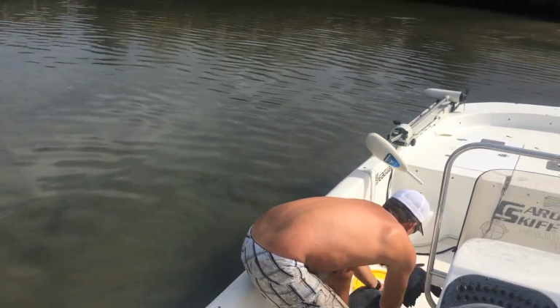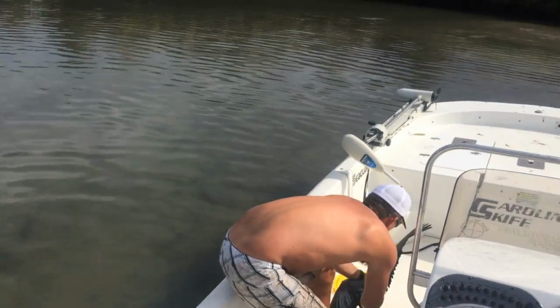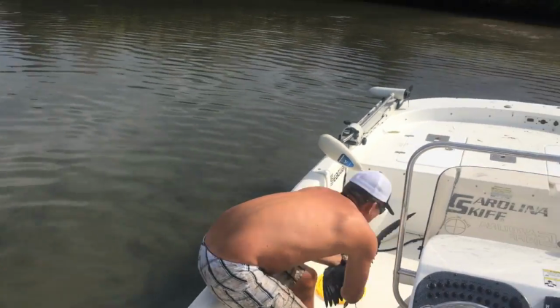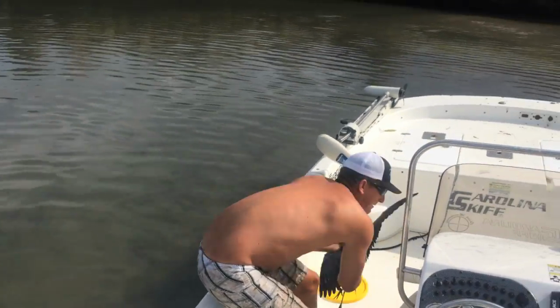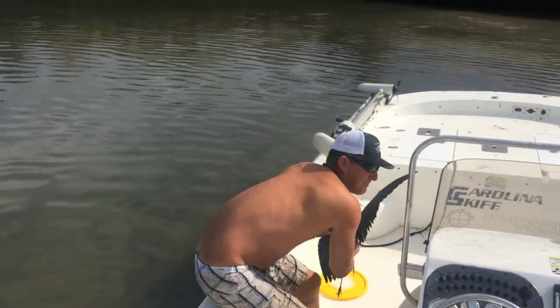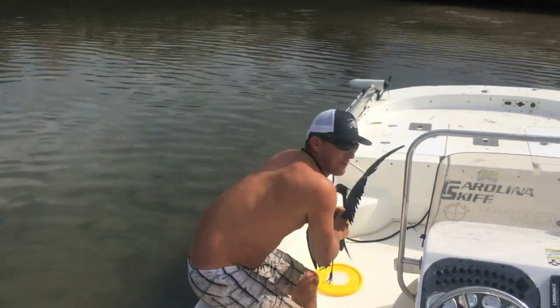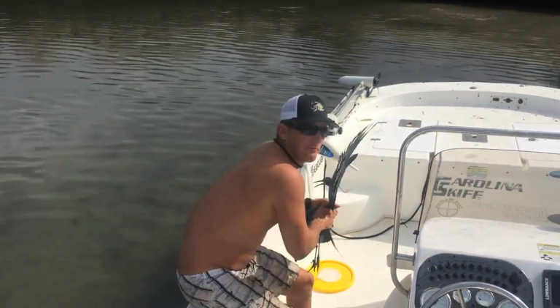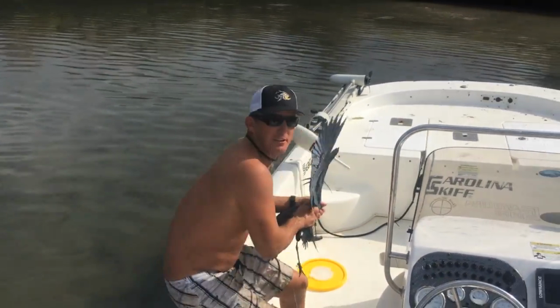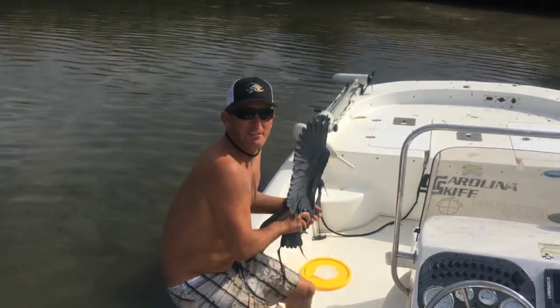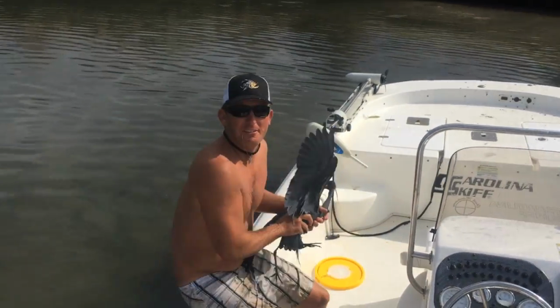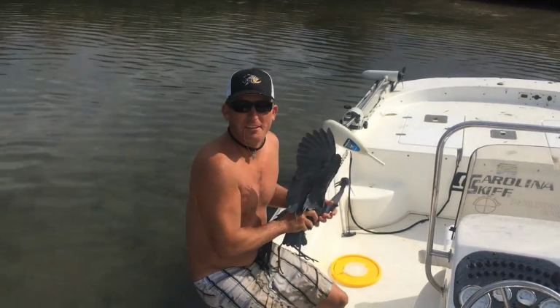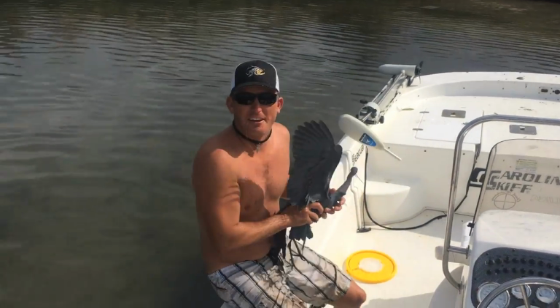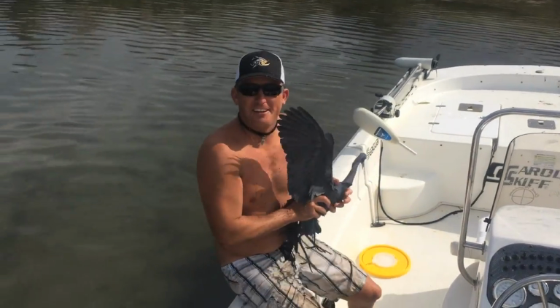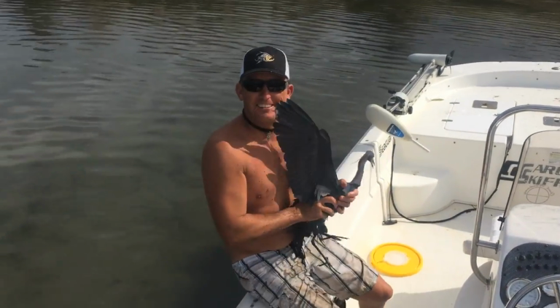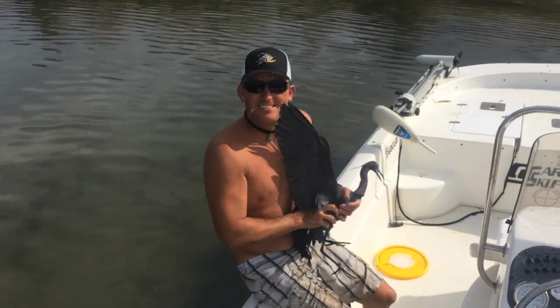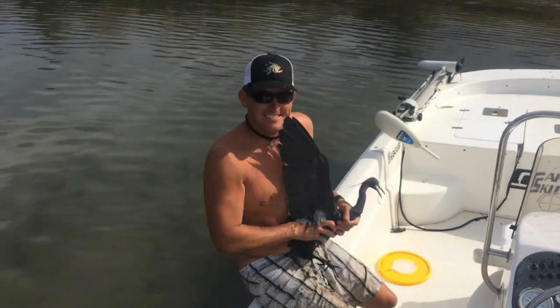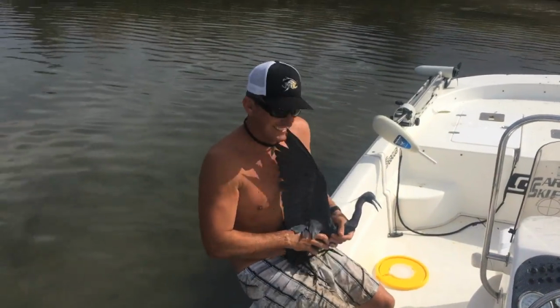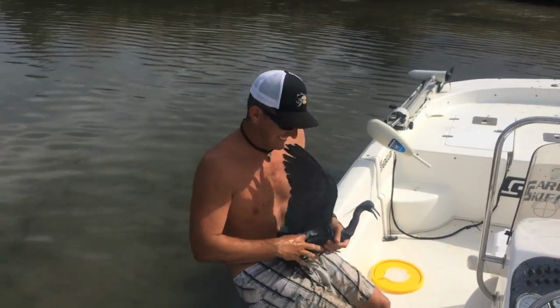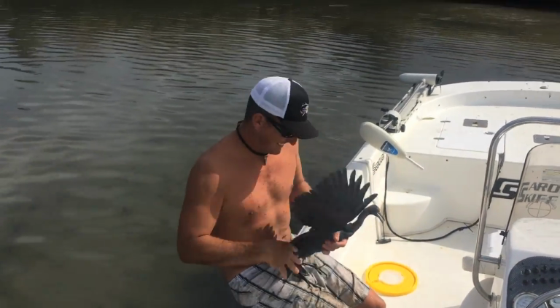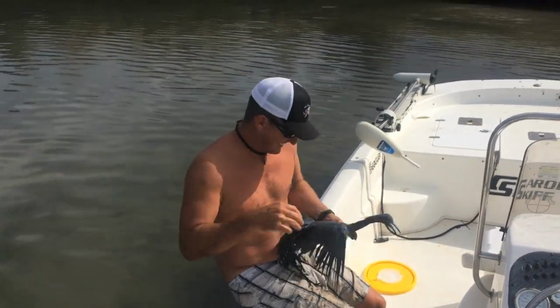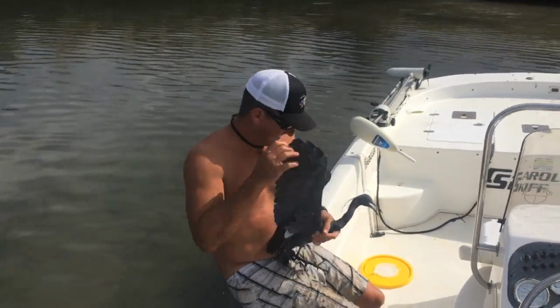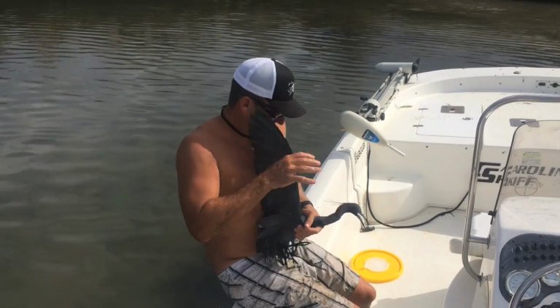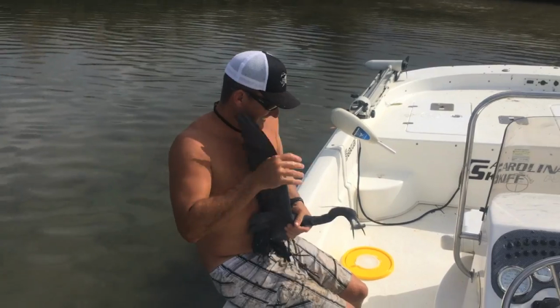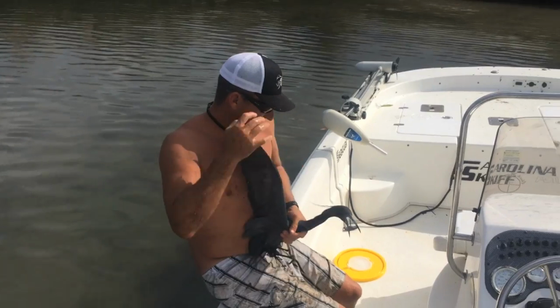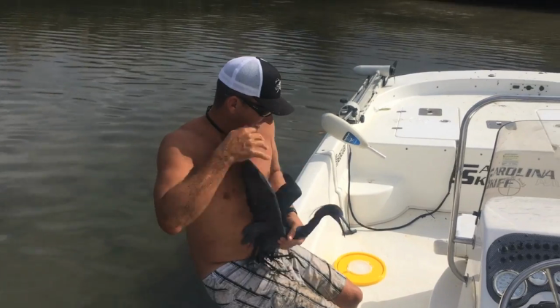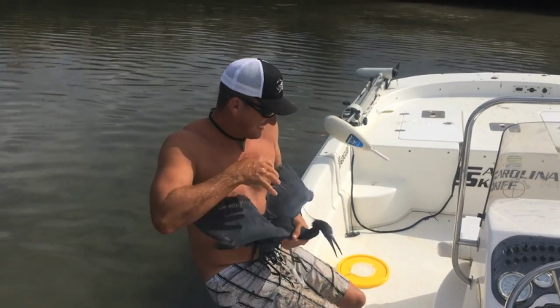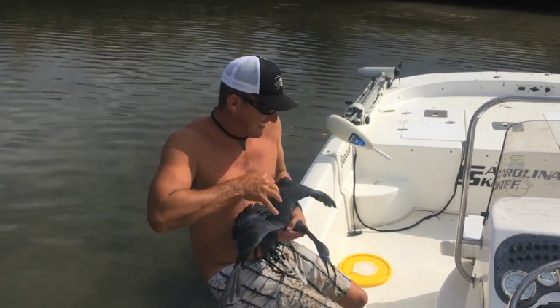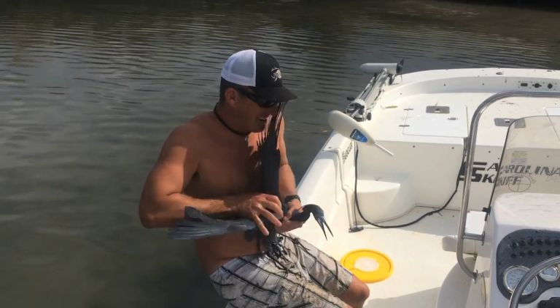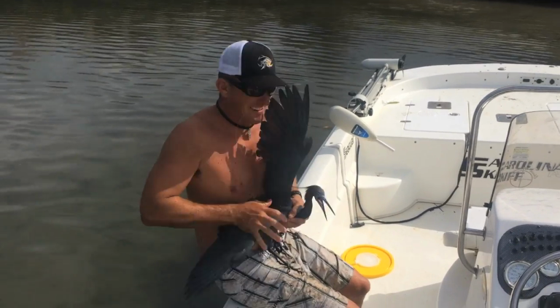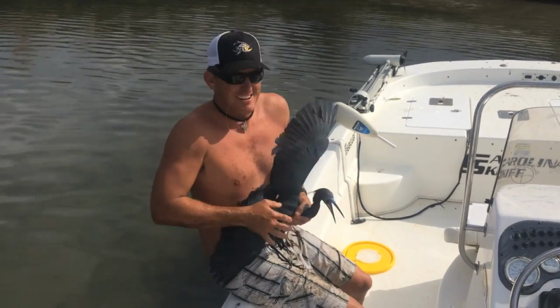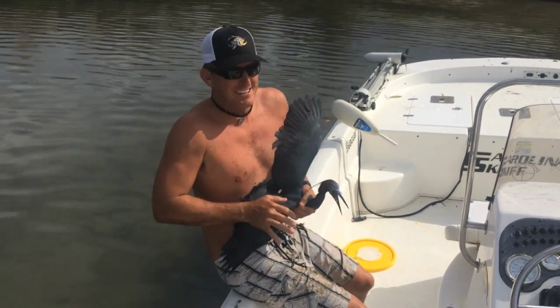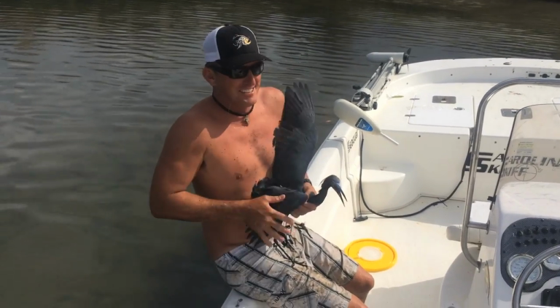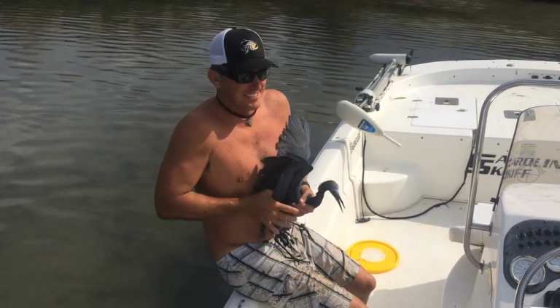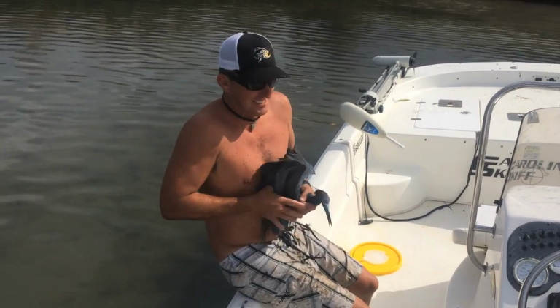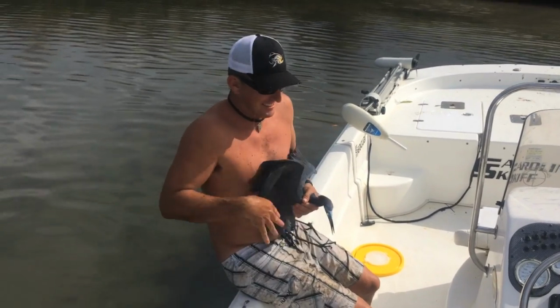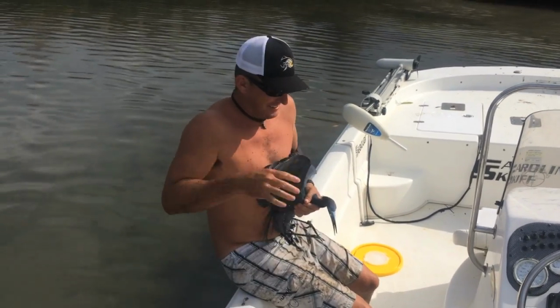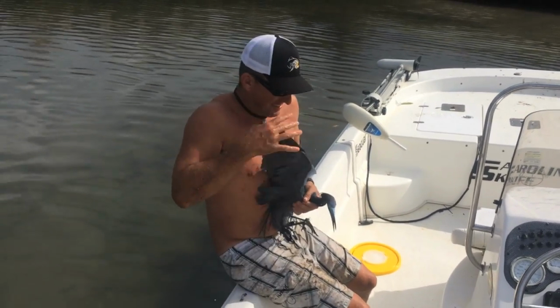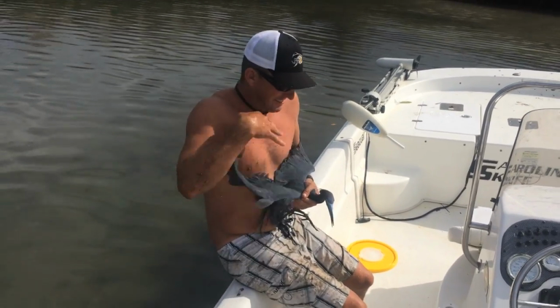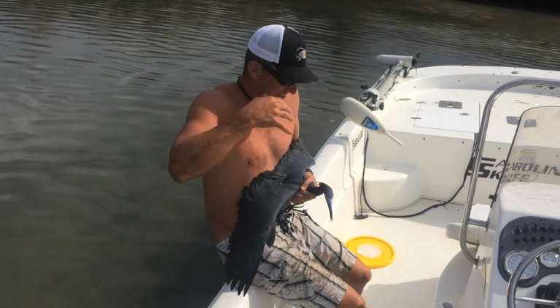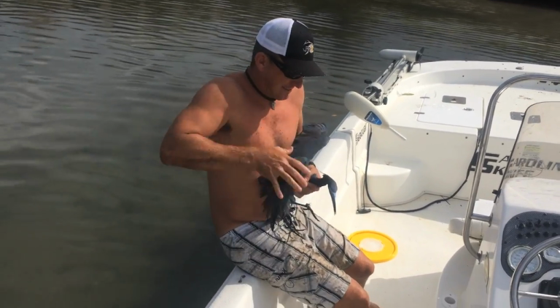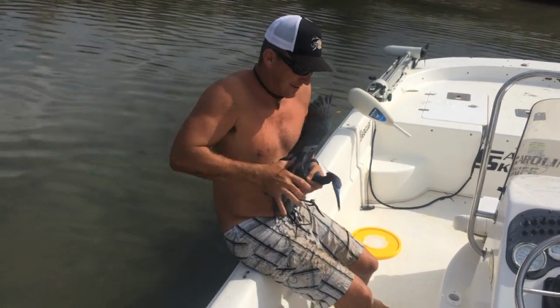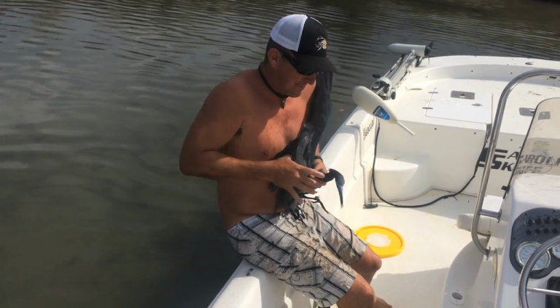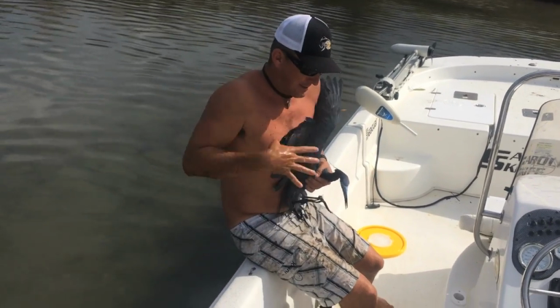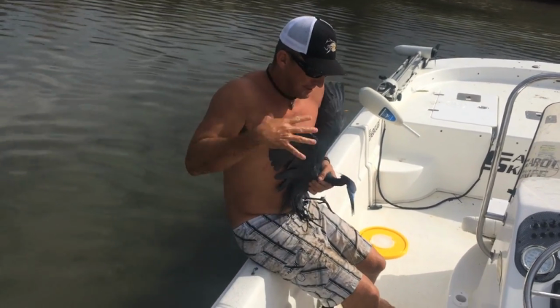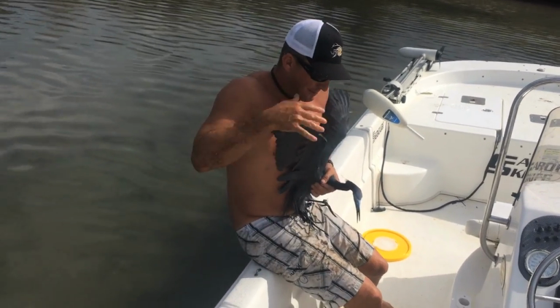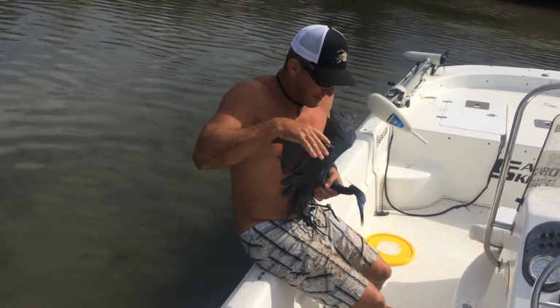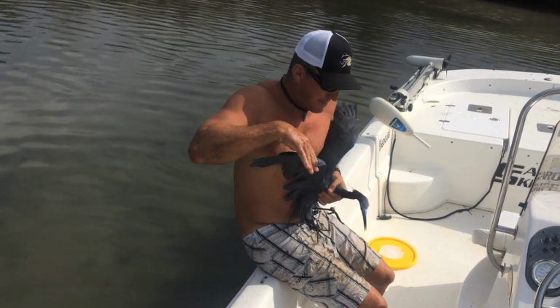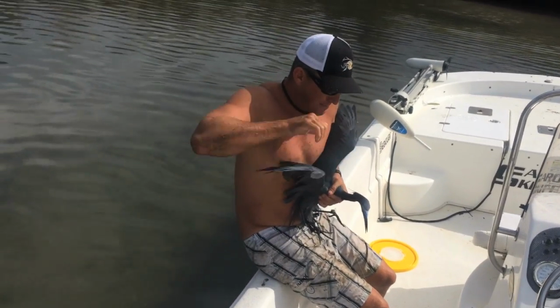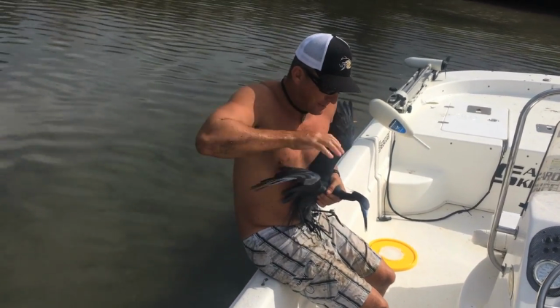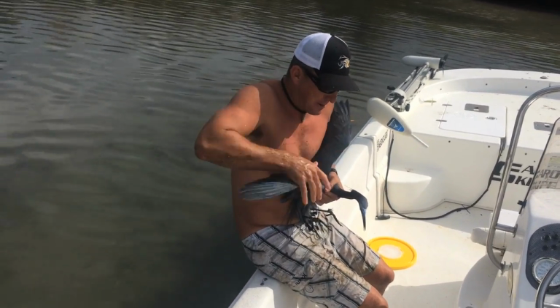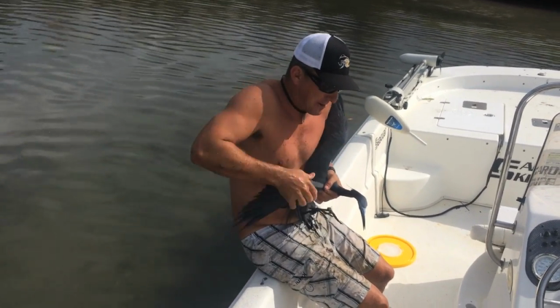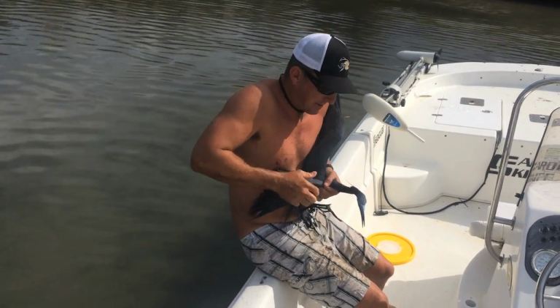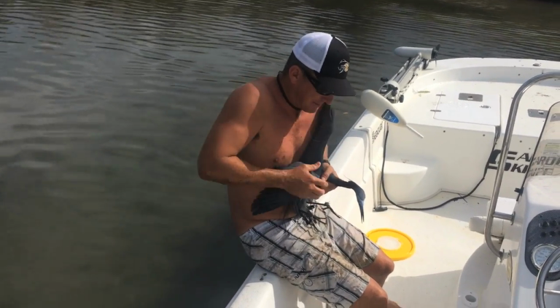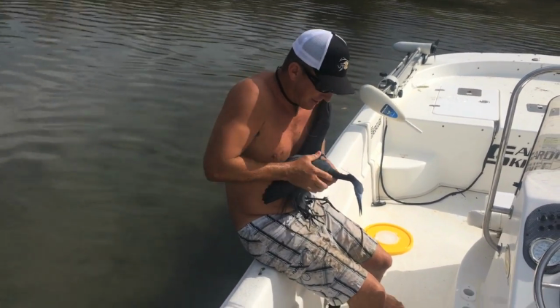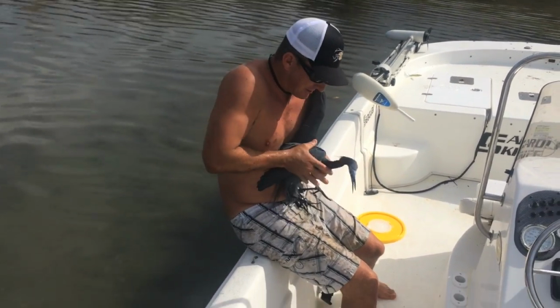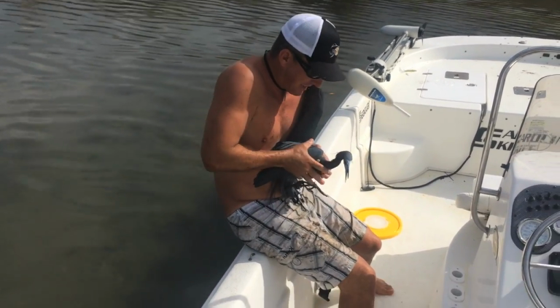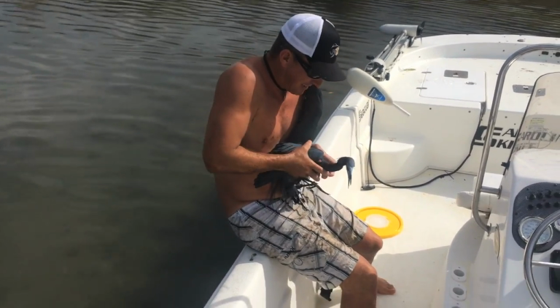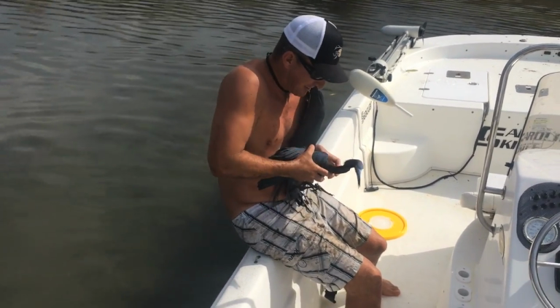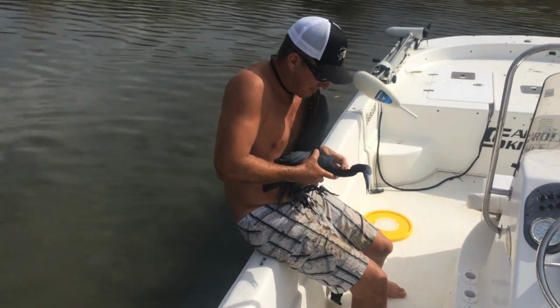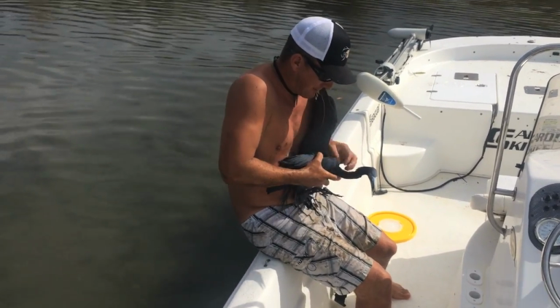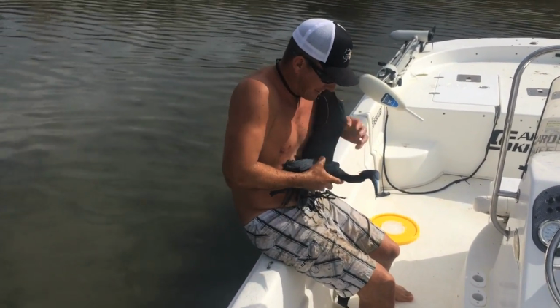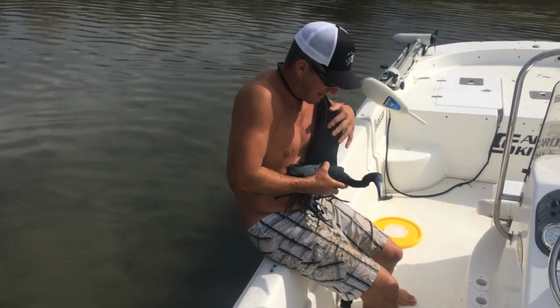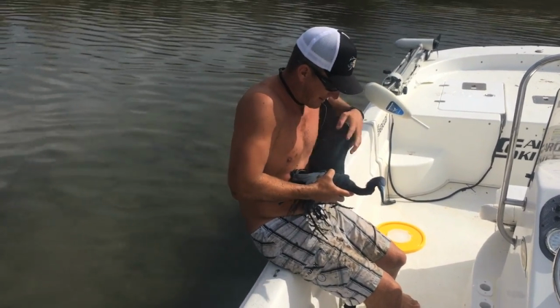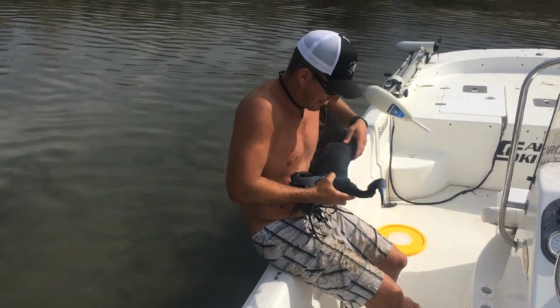I hope you're videoing that. Oh yeah, for sure. Y'all, I just caught me a little baby blue heron that's all tangled up in line.